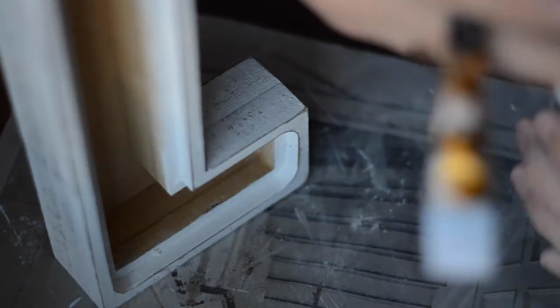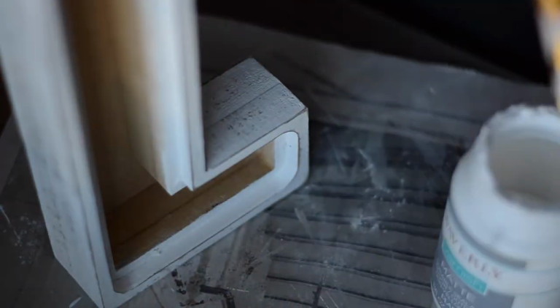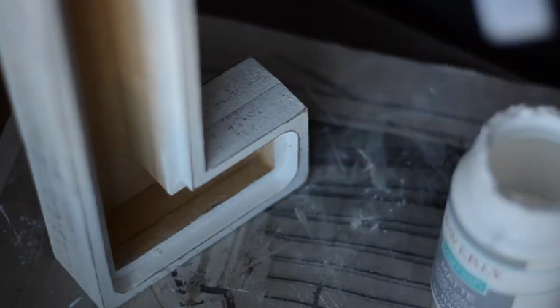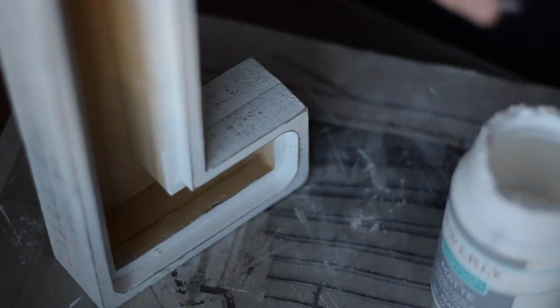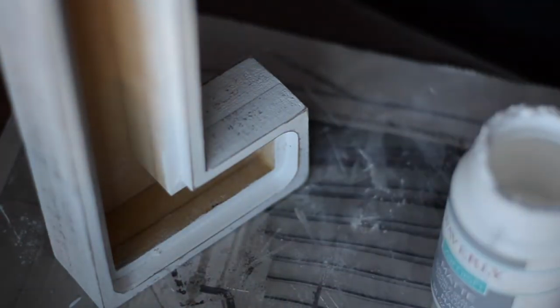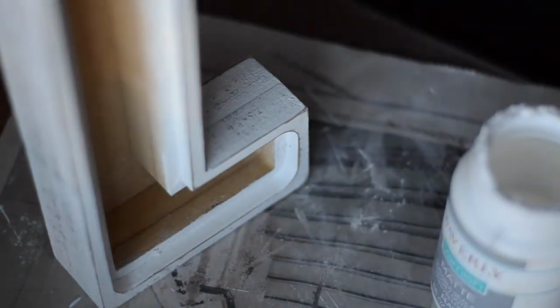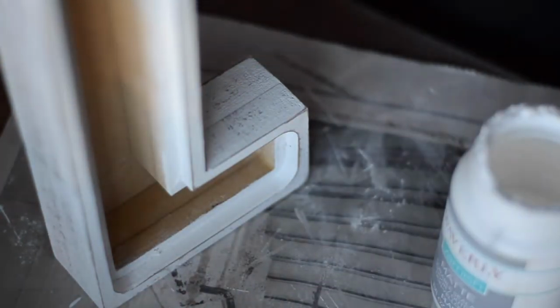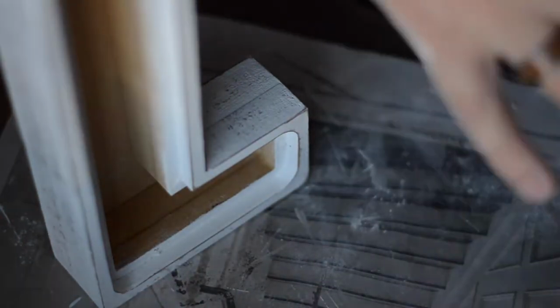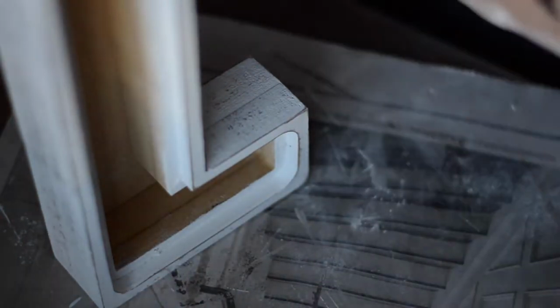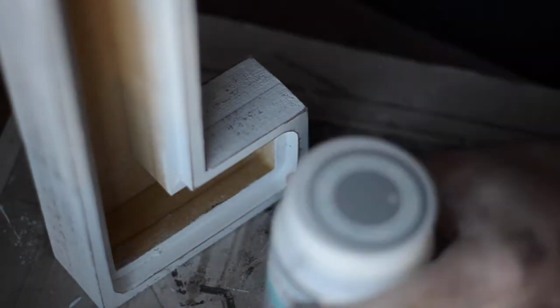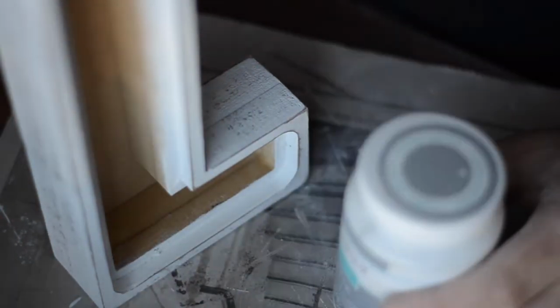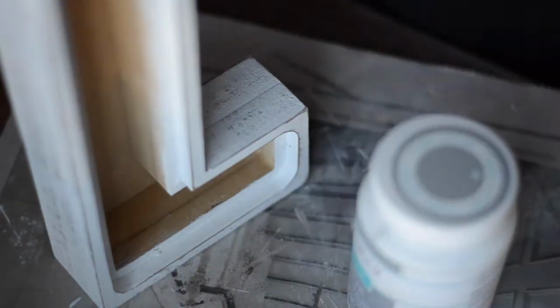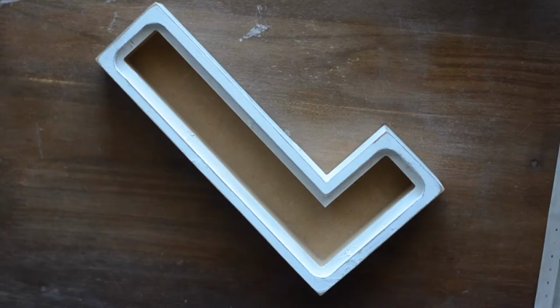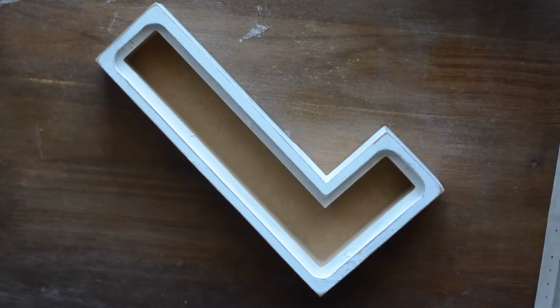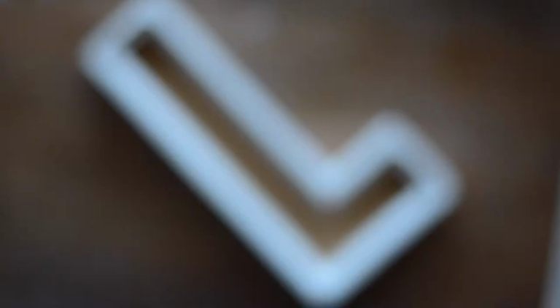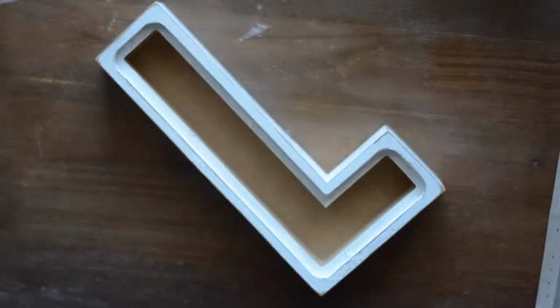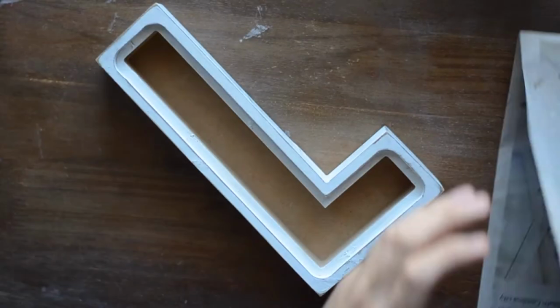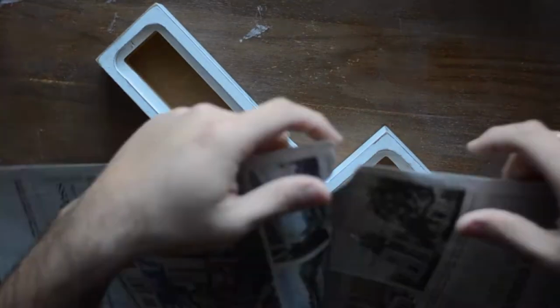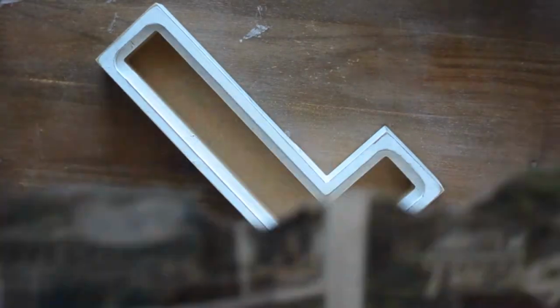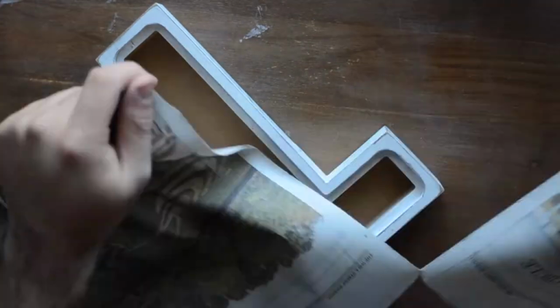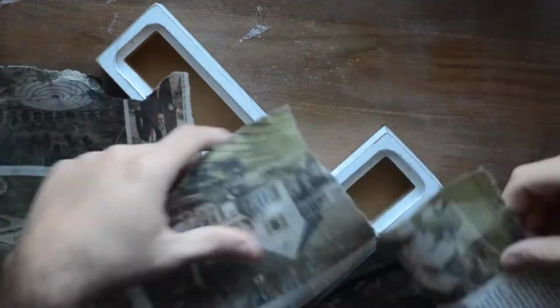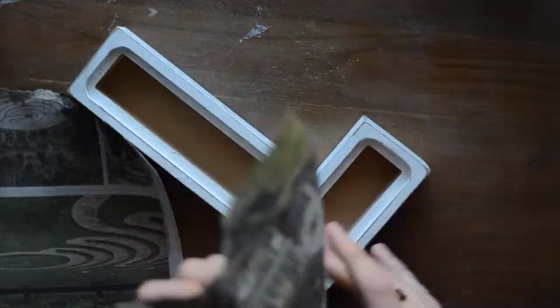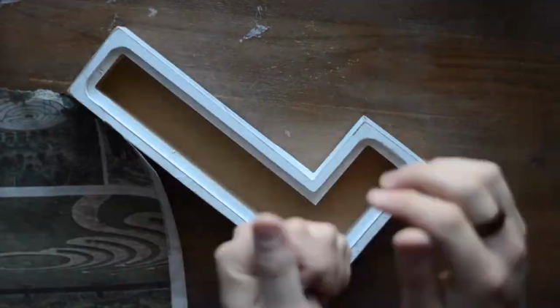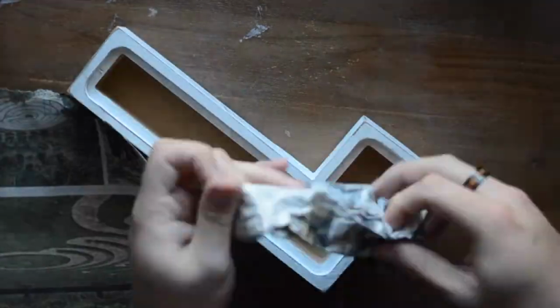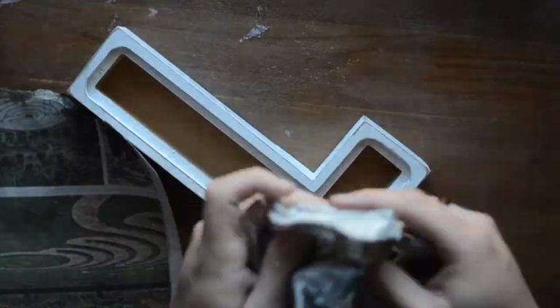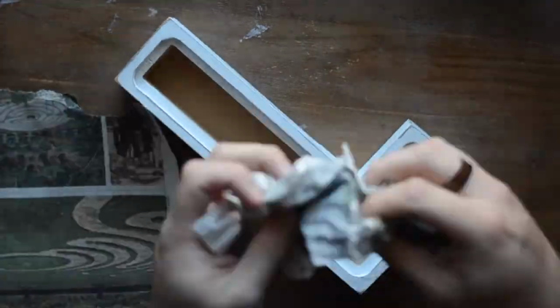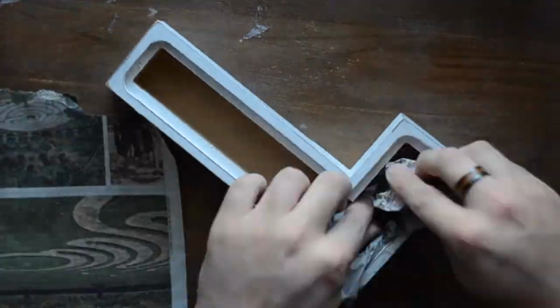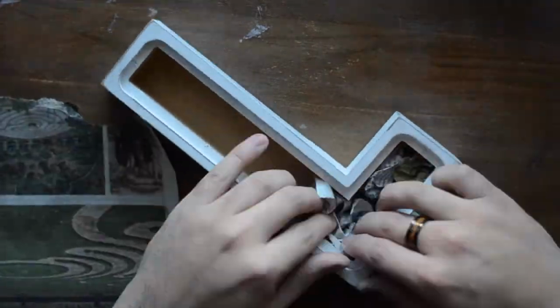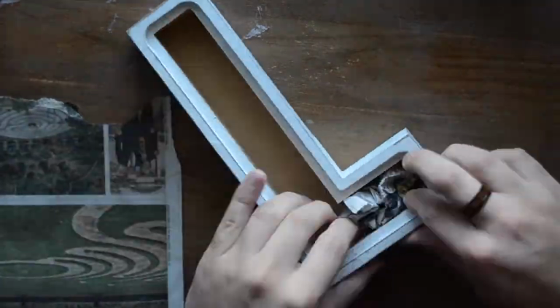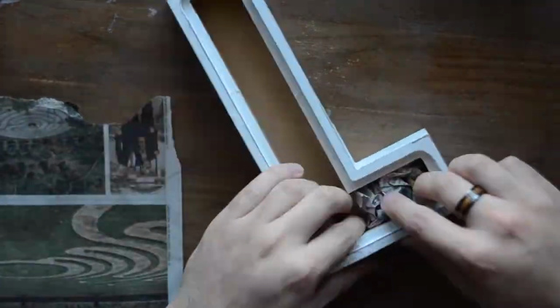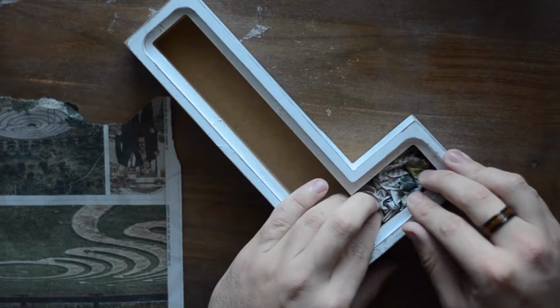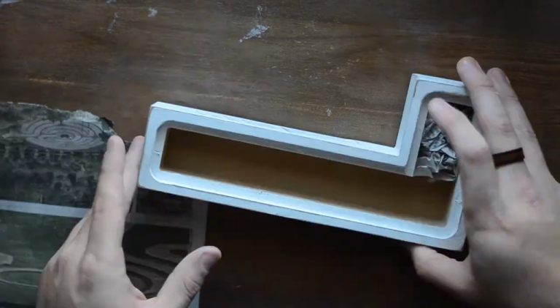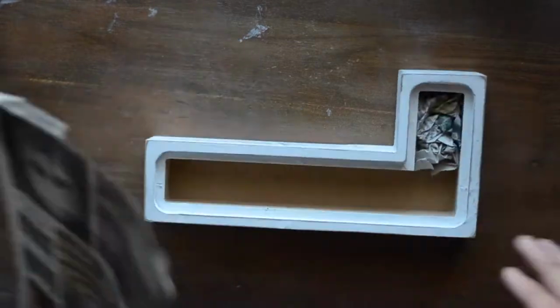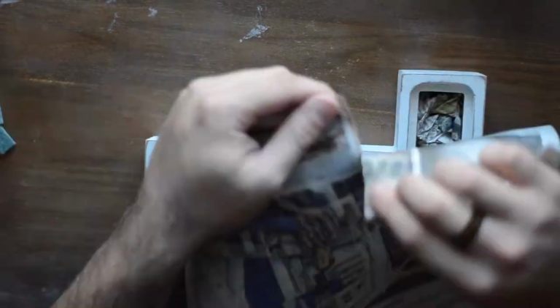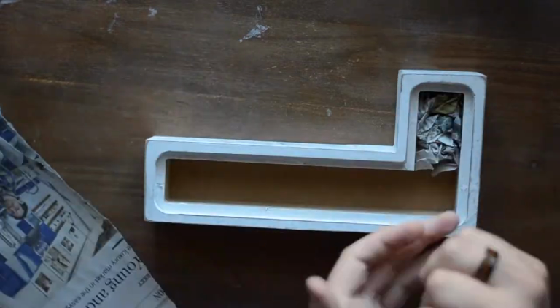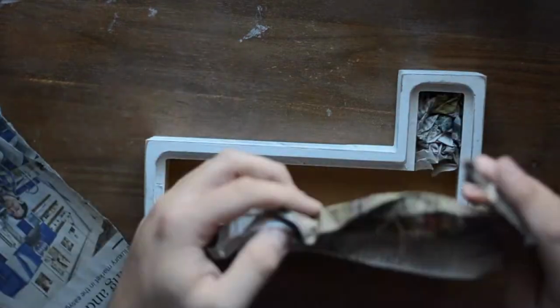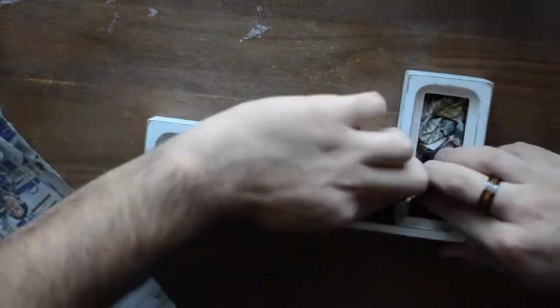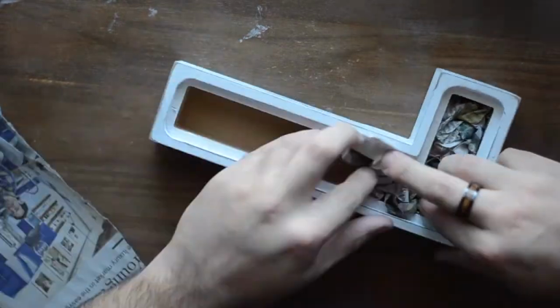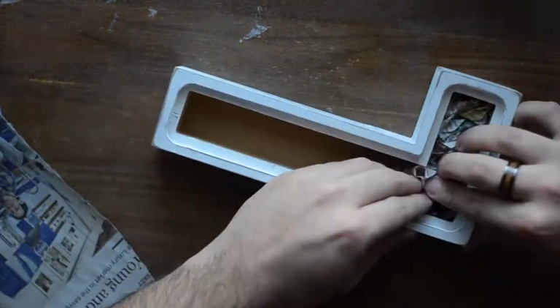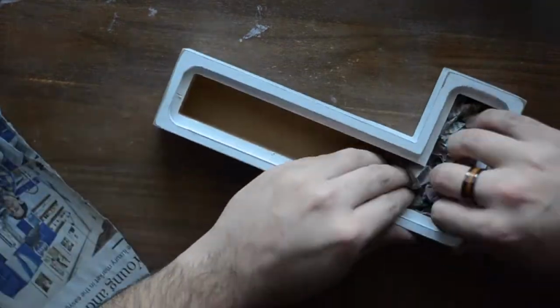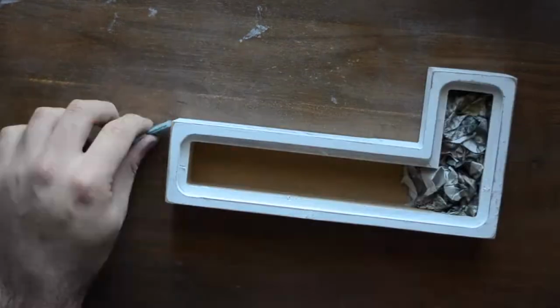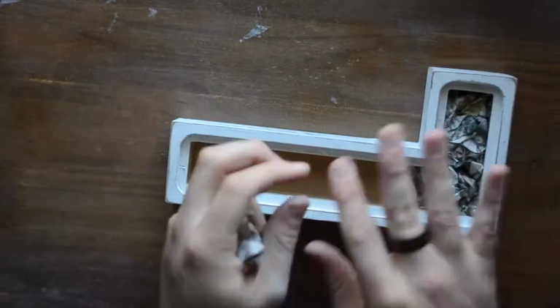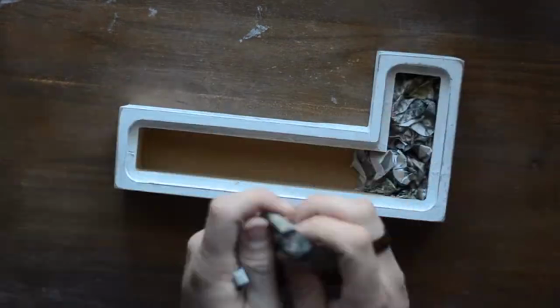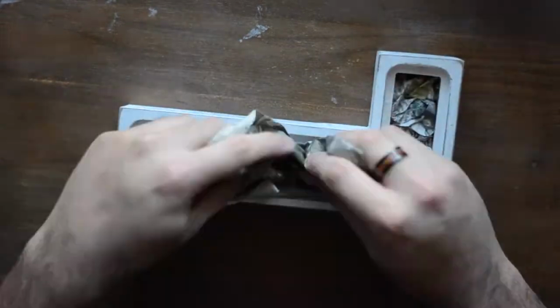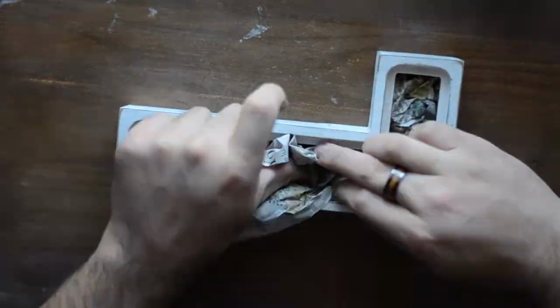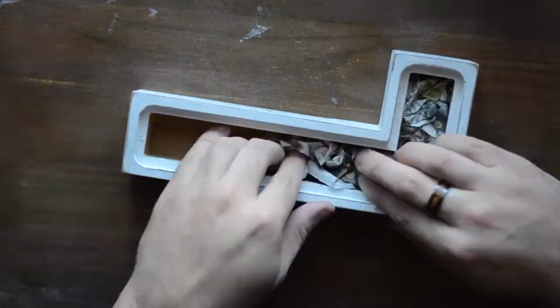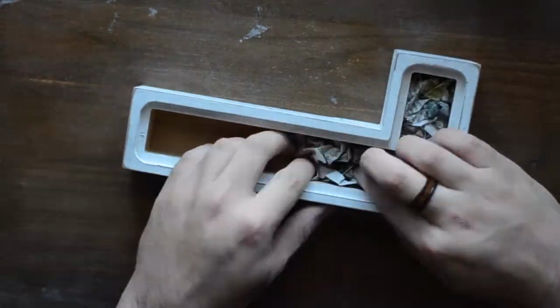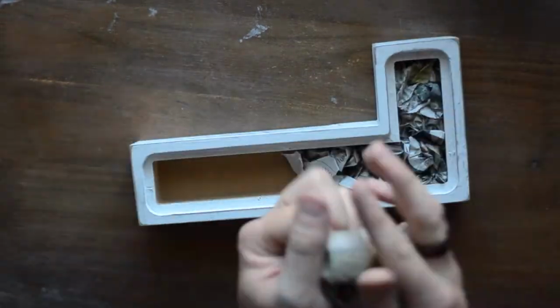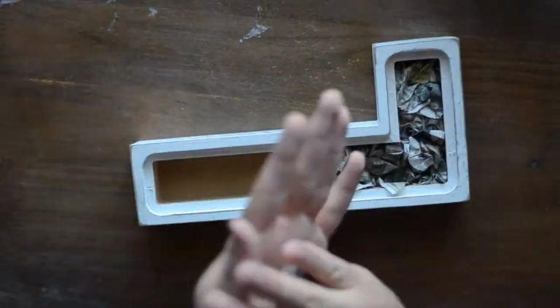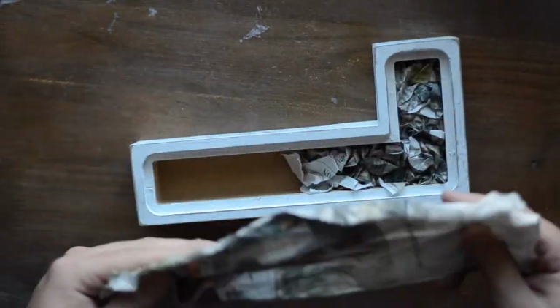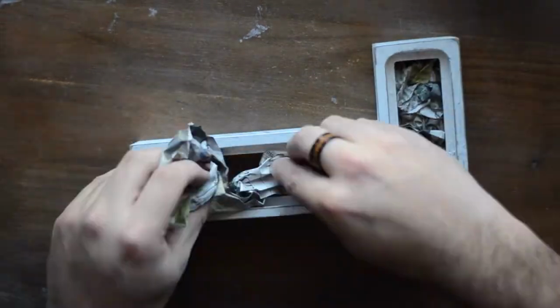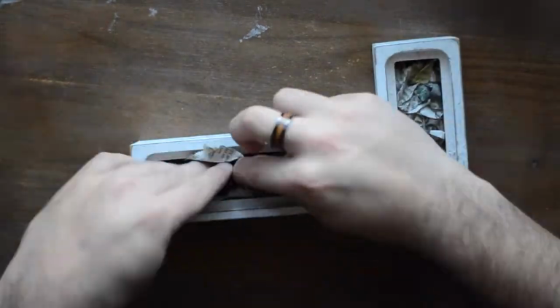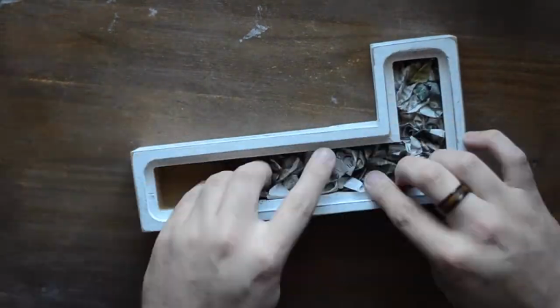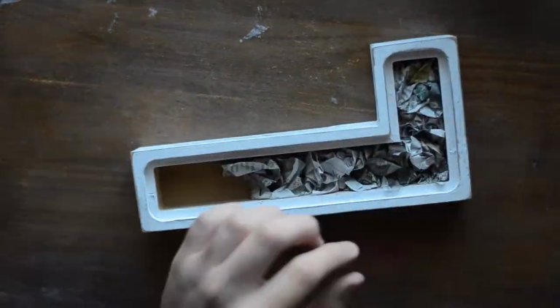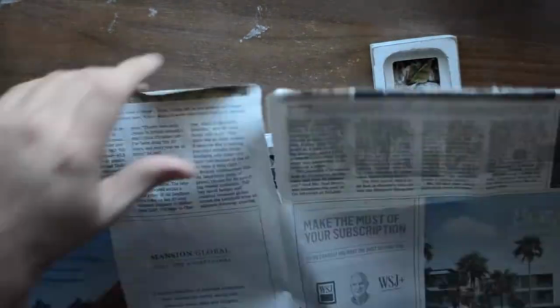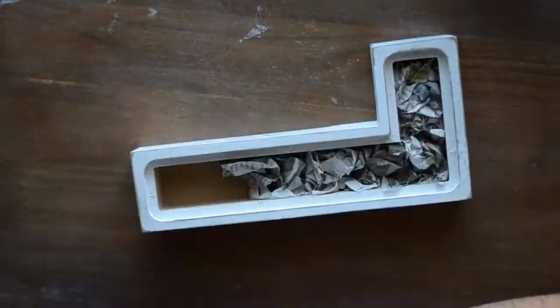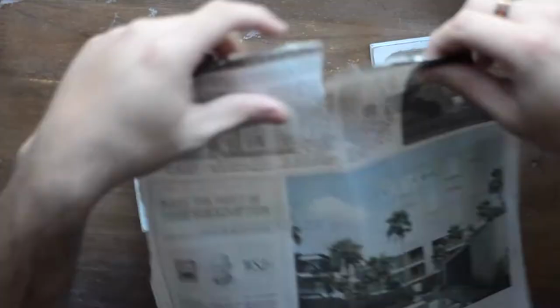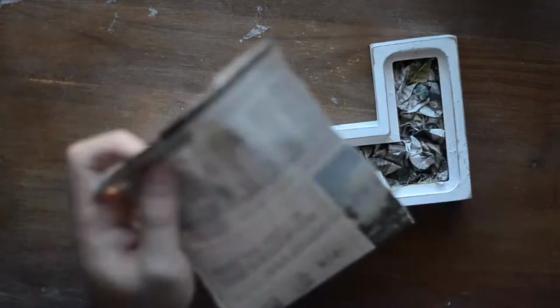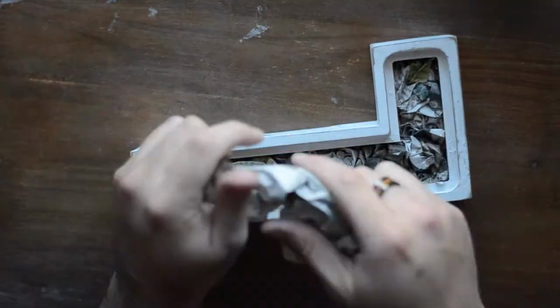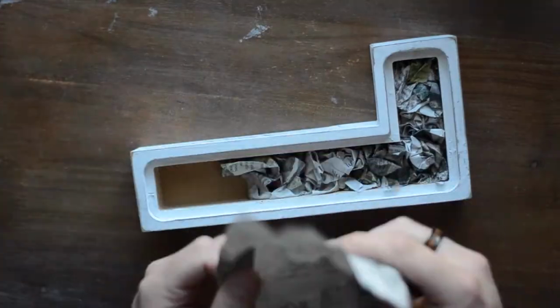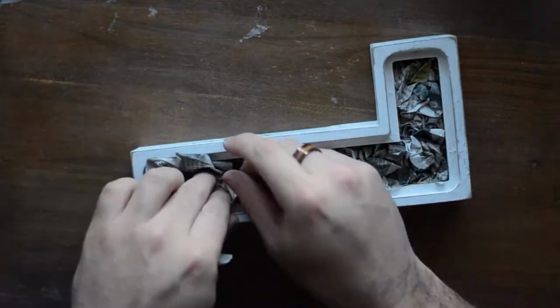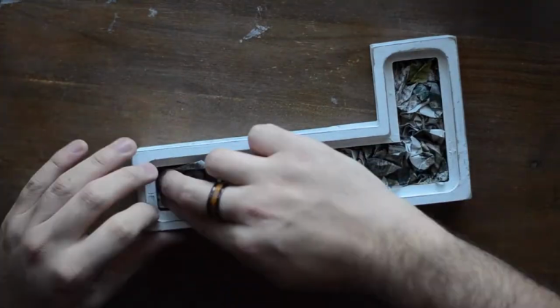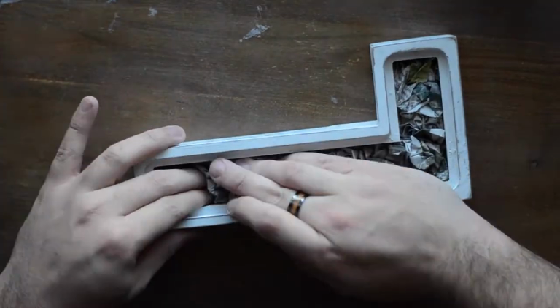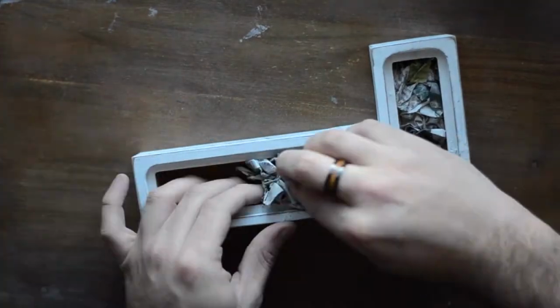Once the letter itself was done I filled it up with crumpled newspaper. You could really use anything you want to fill it up.